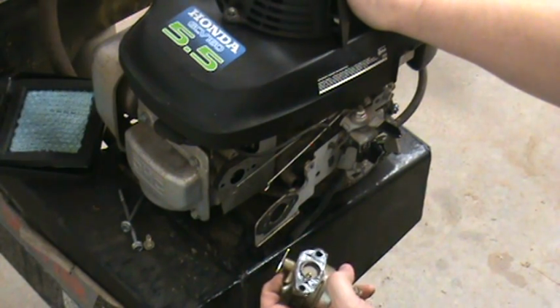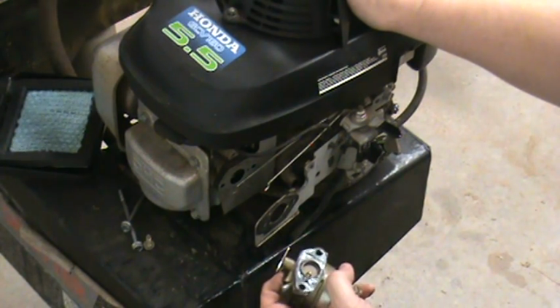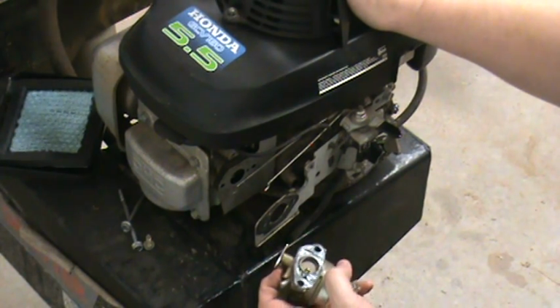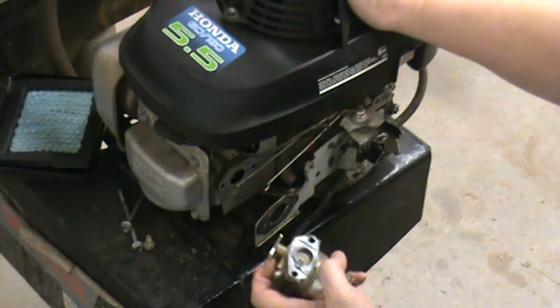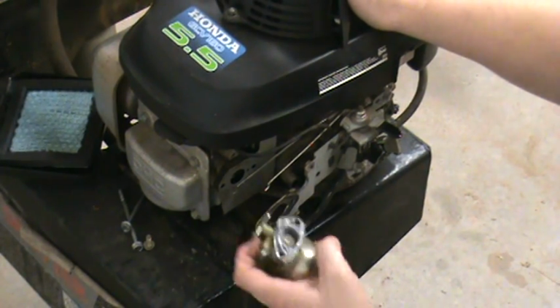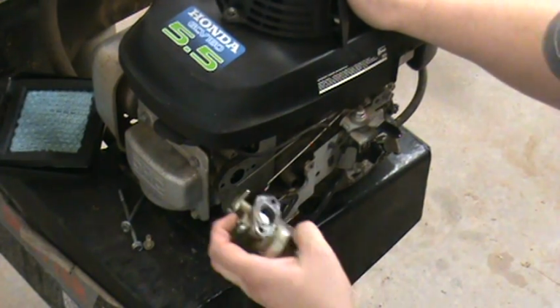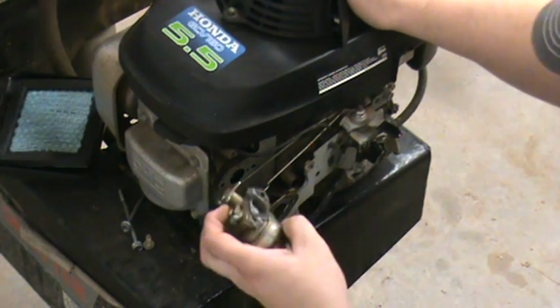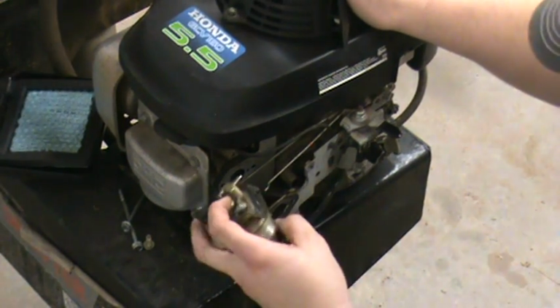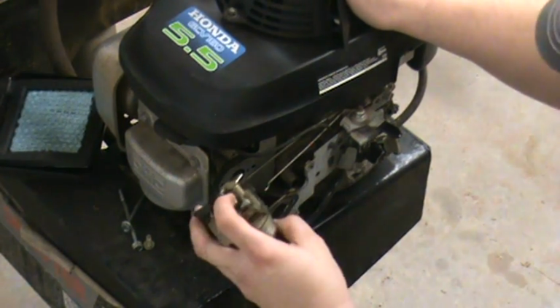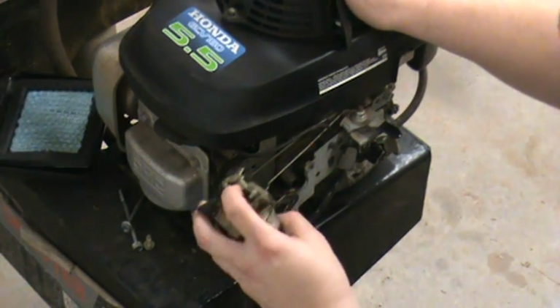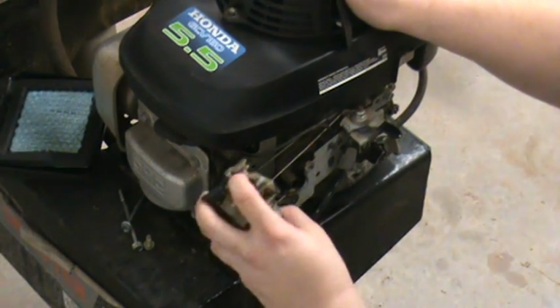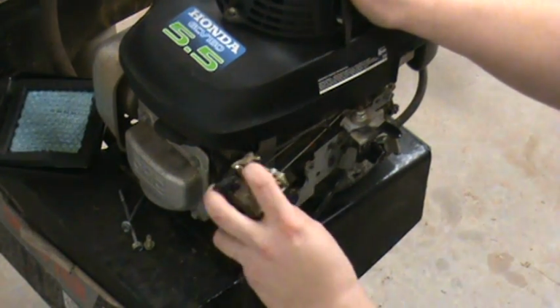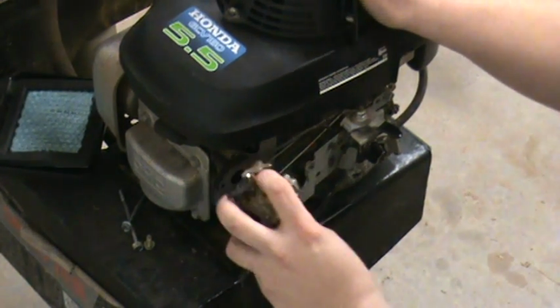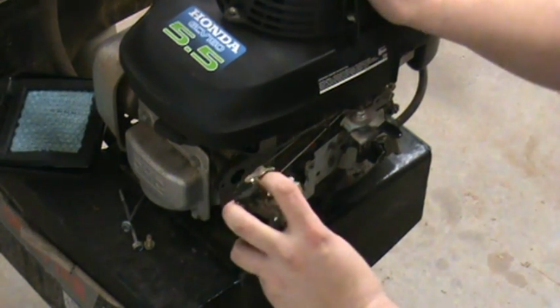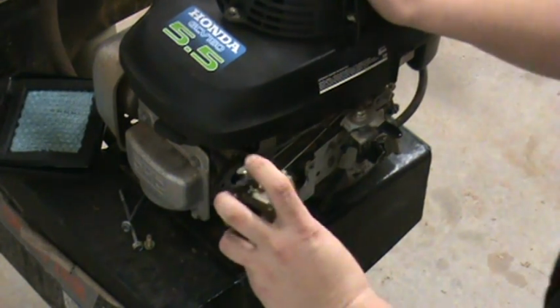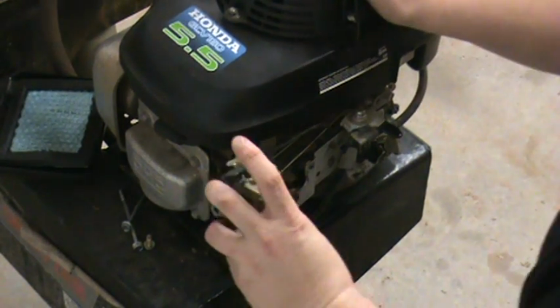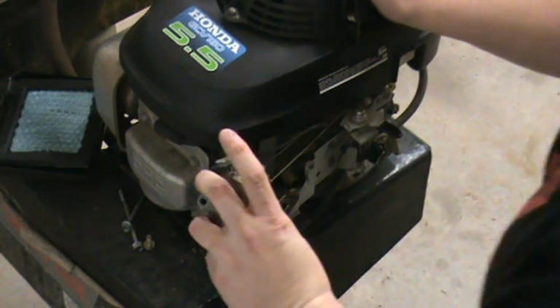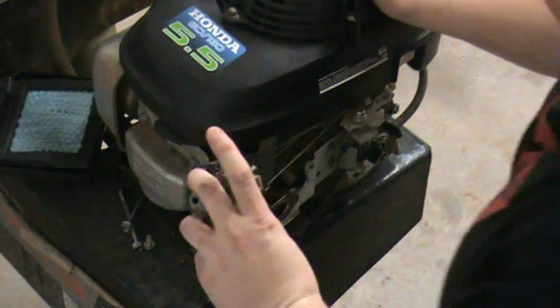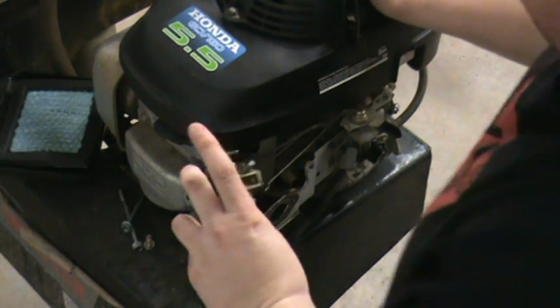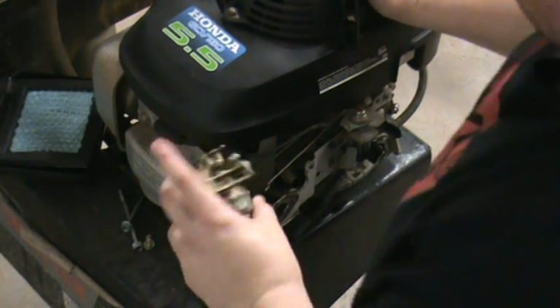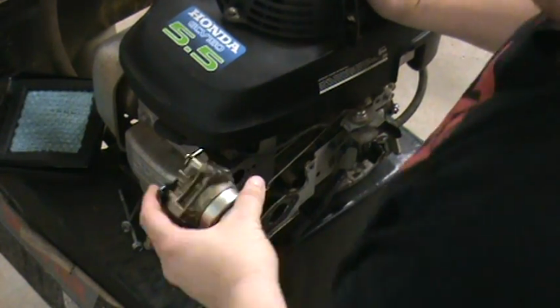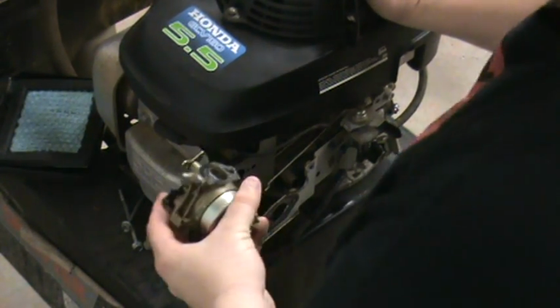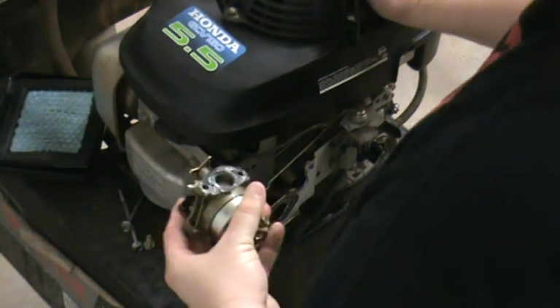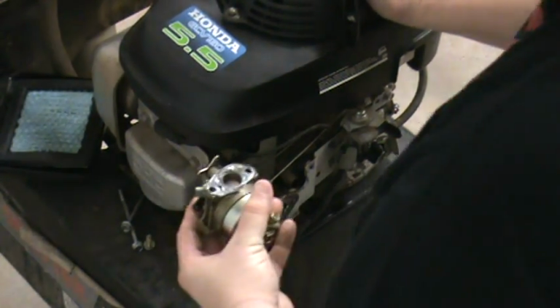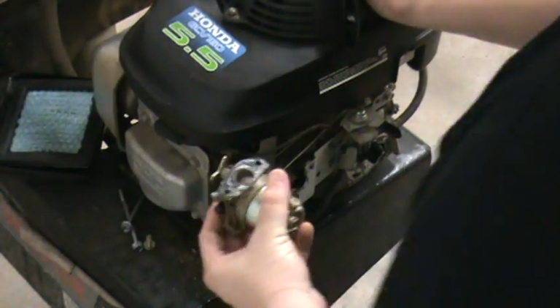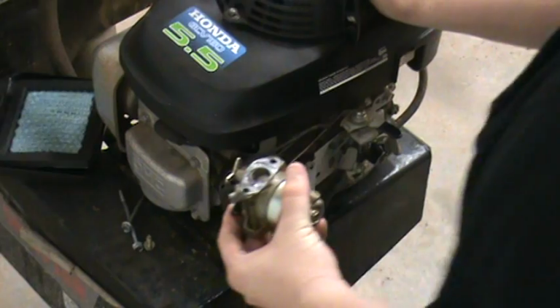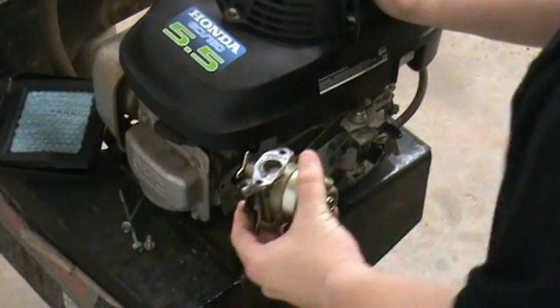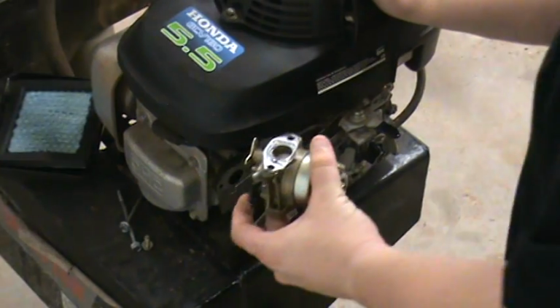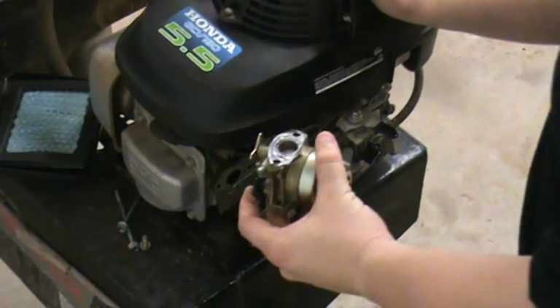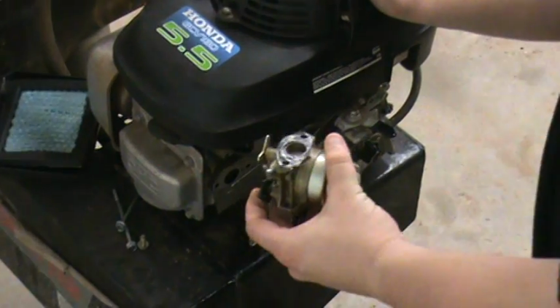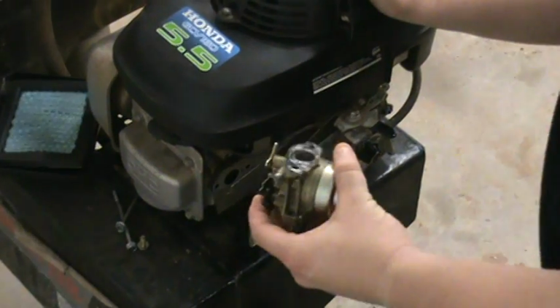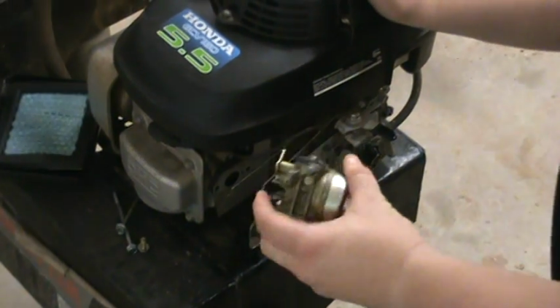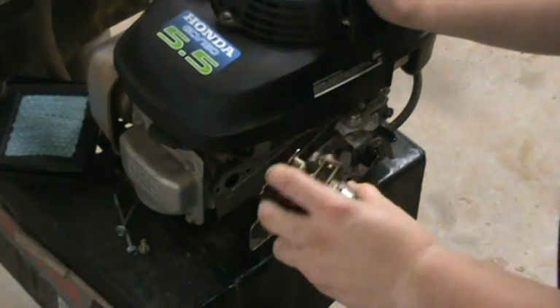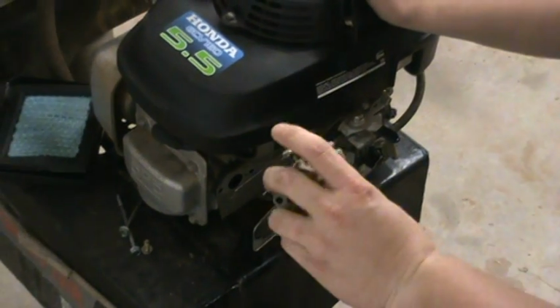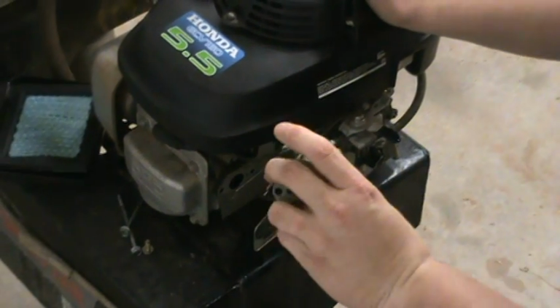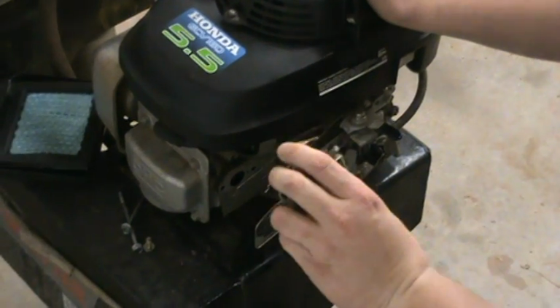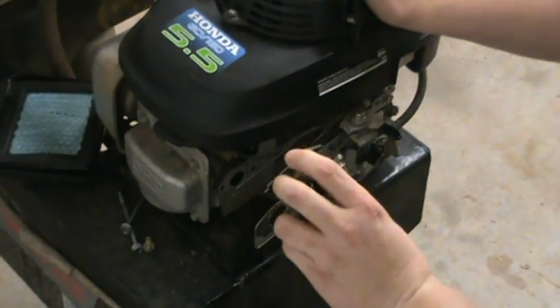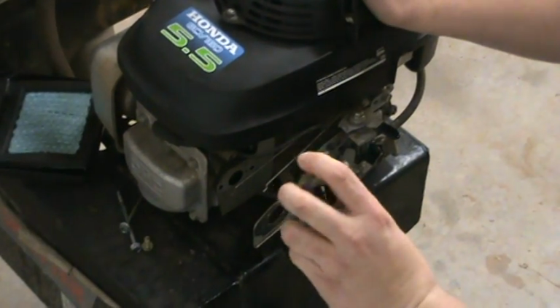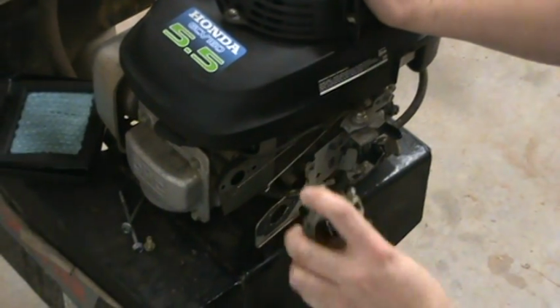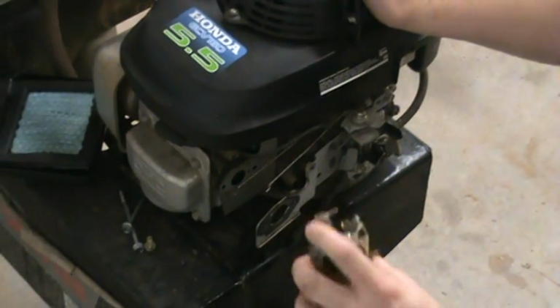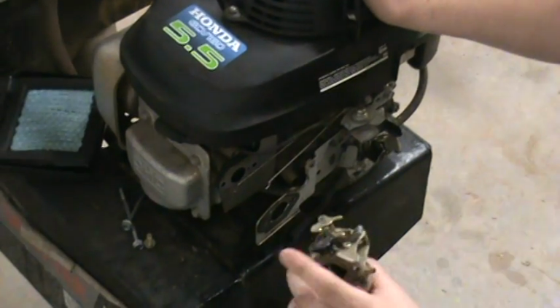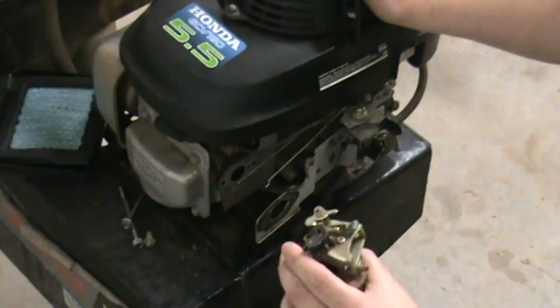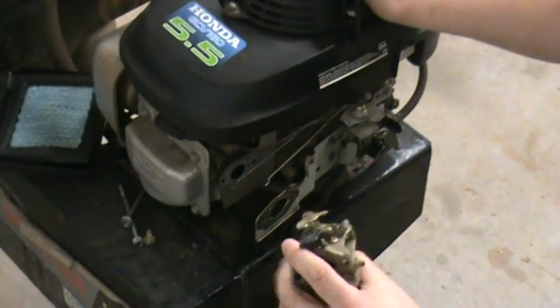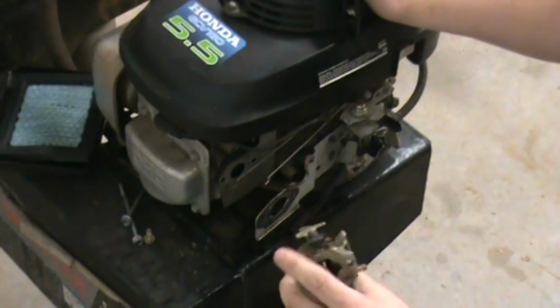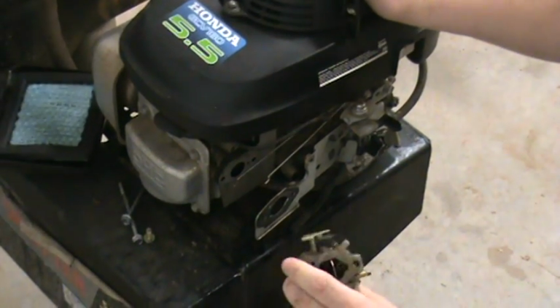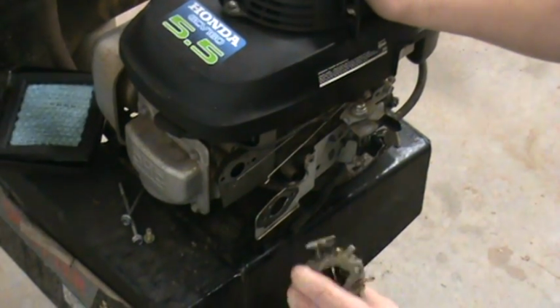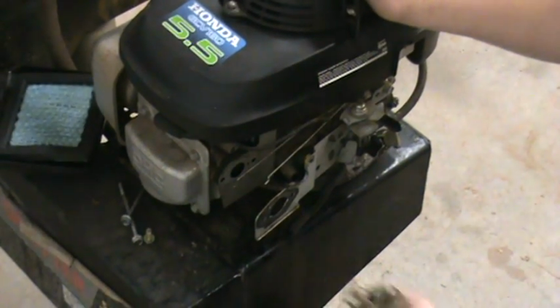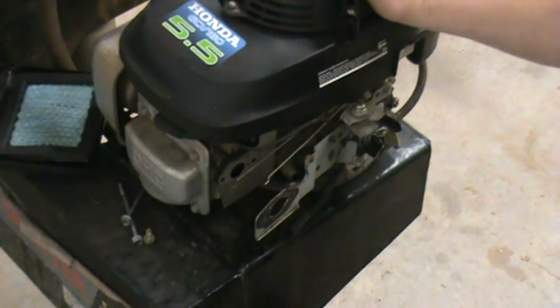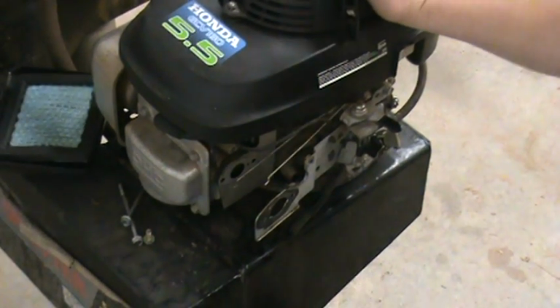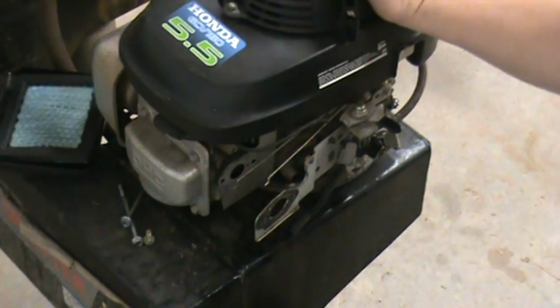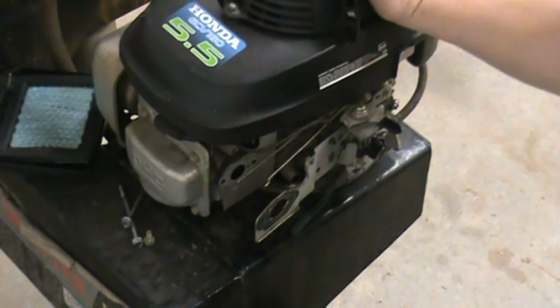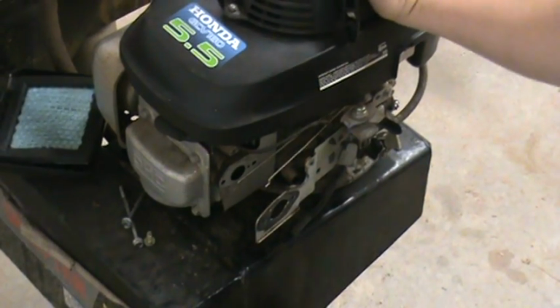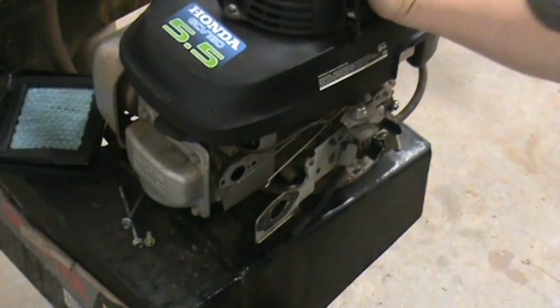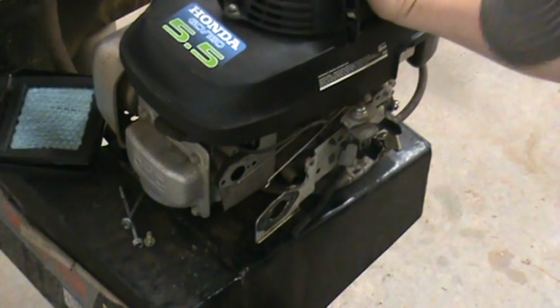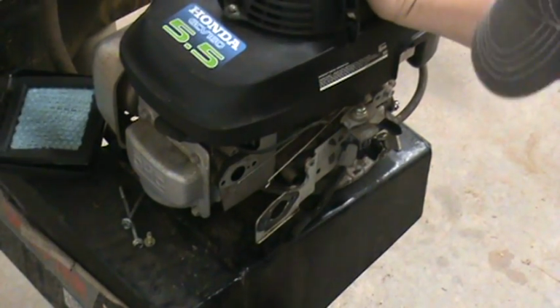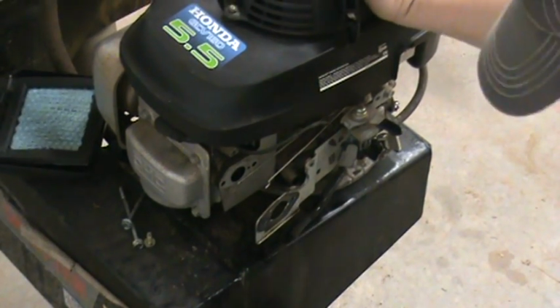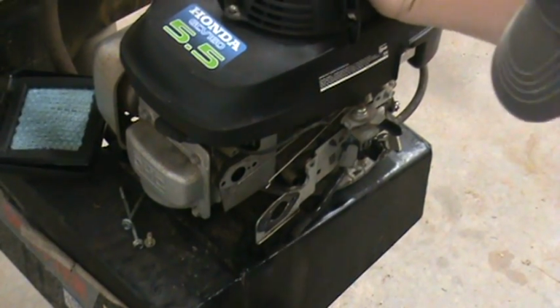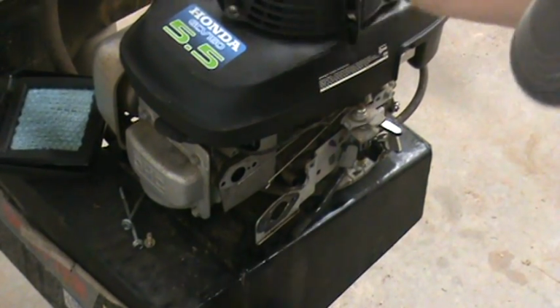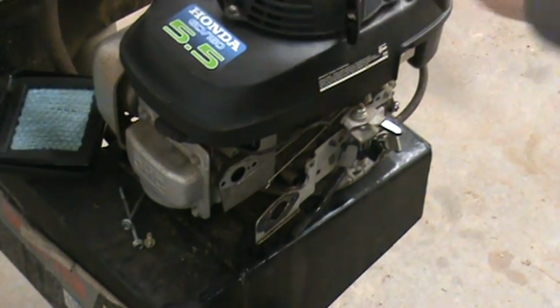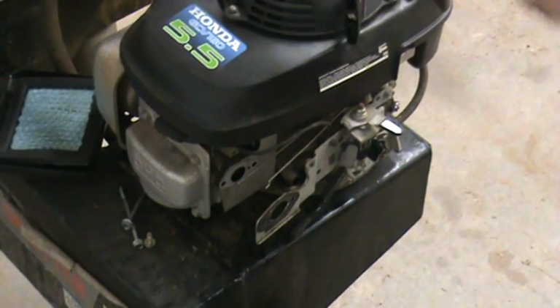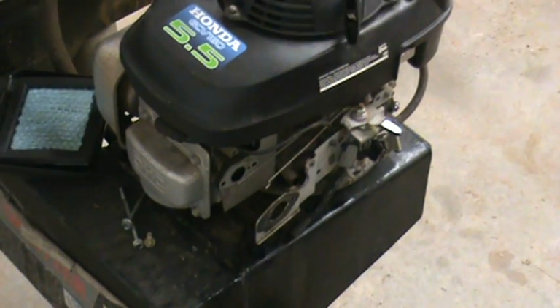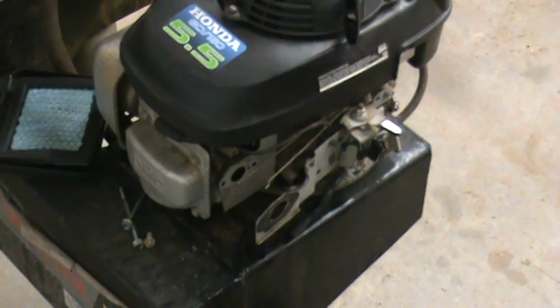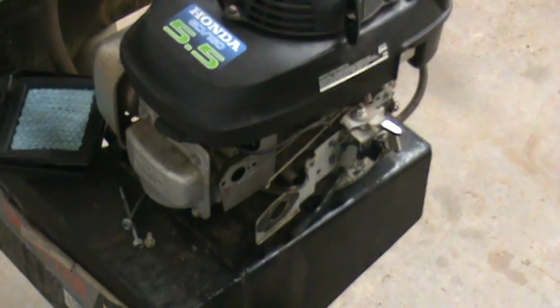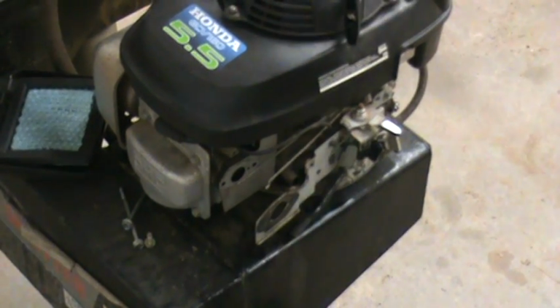That's it for the first part. Like I said, that's the easiest part. The next part will be drilling the carb and getting it set up for propane.